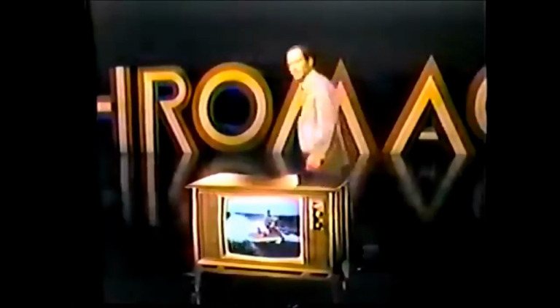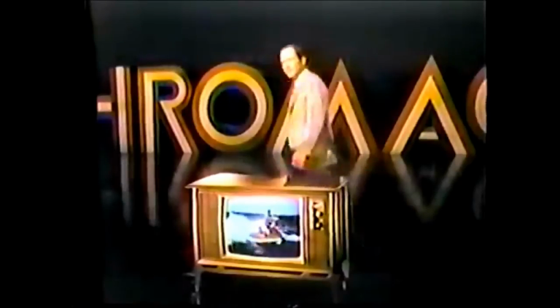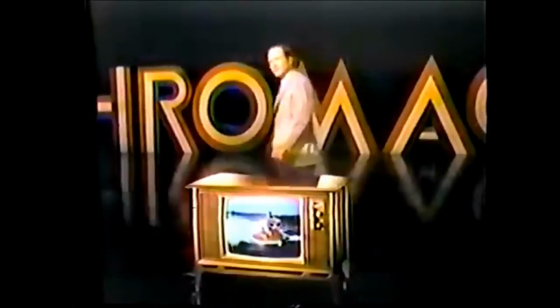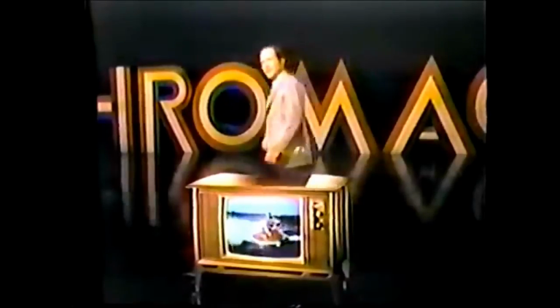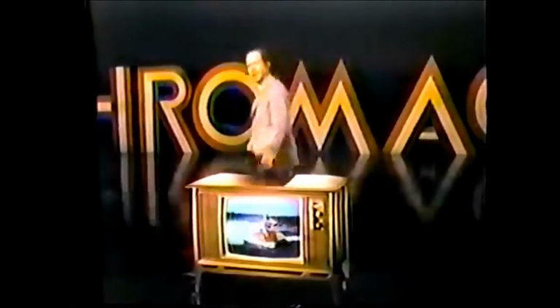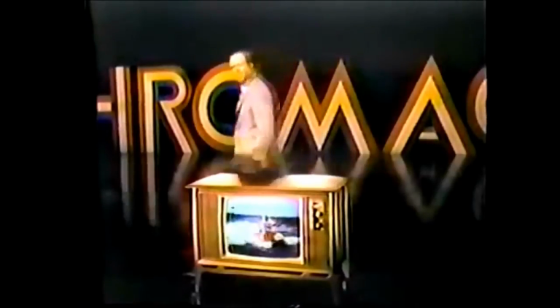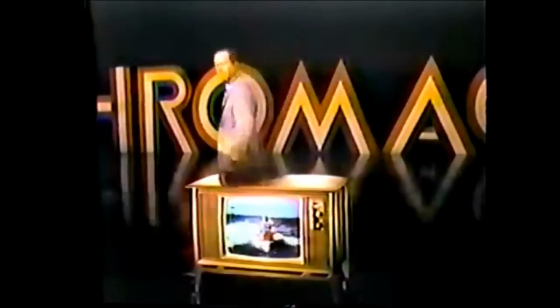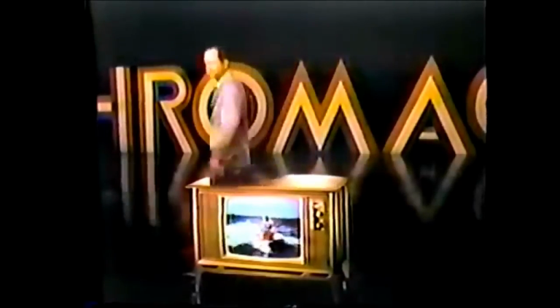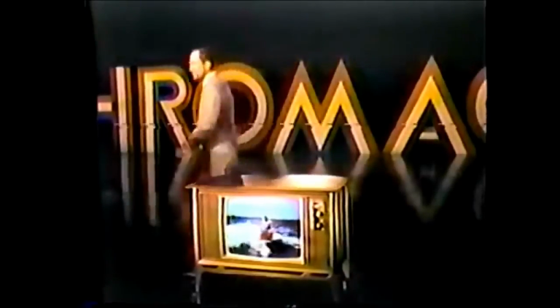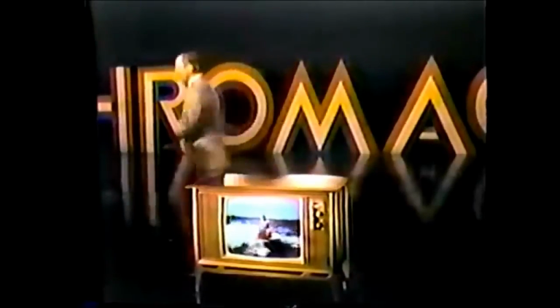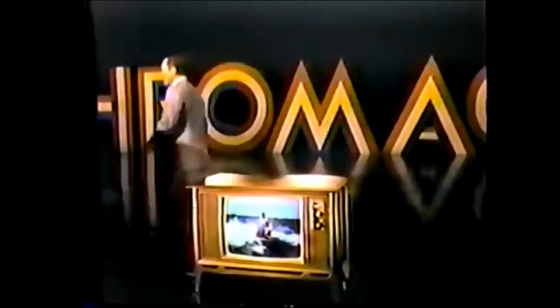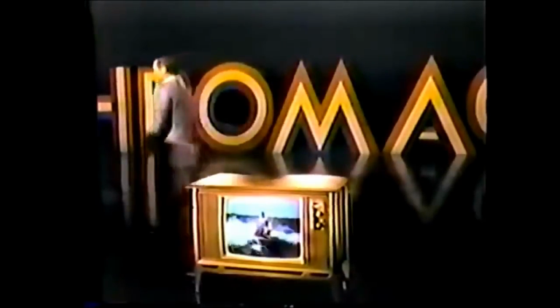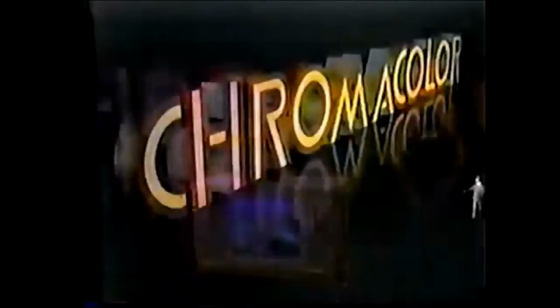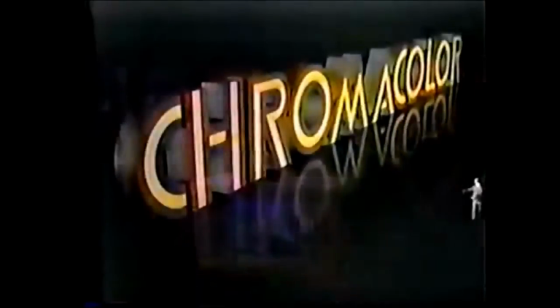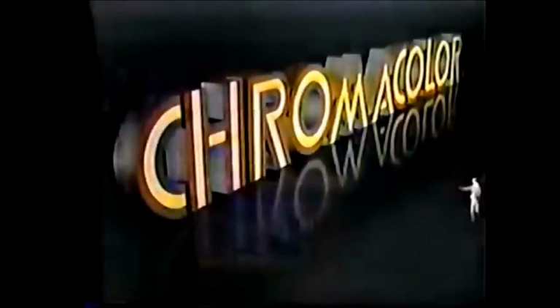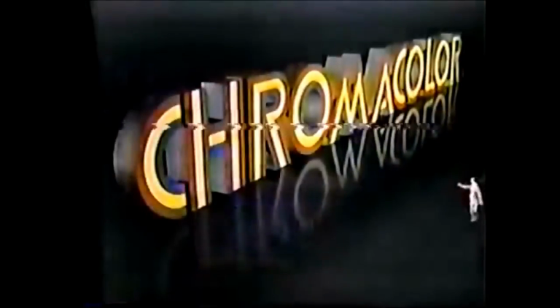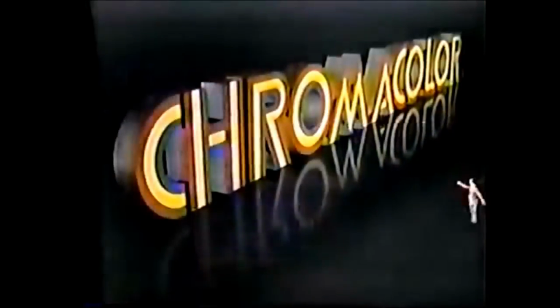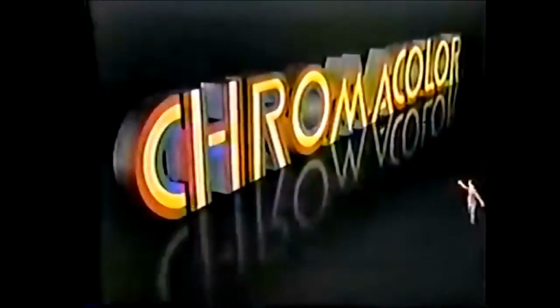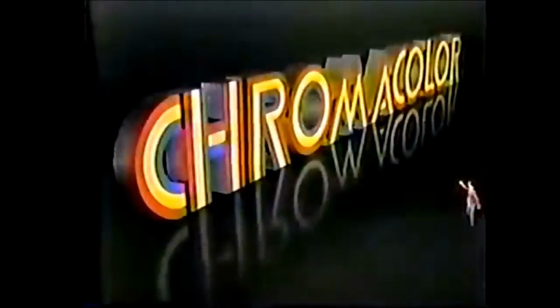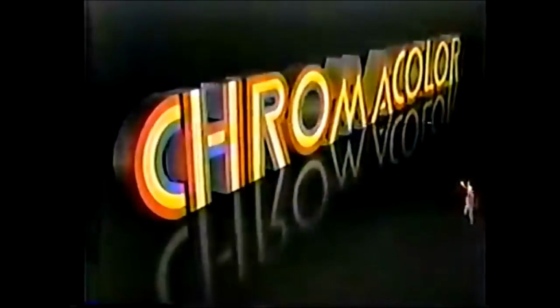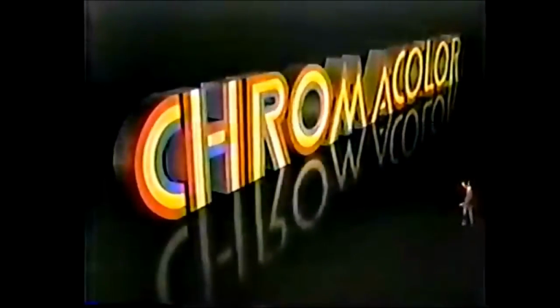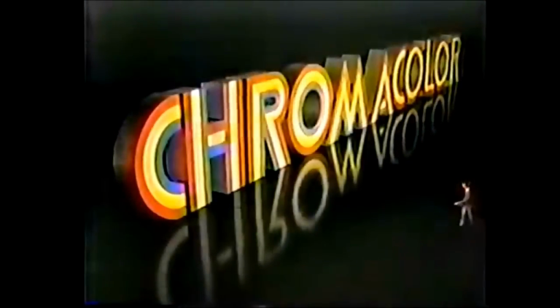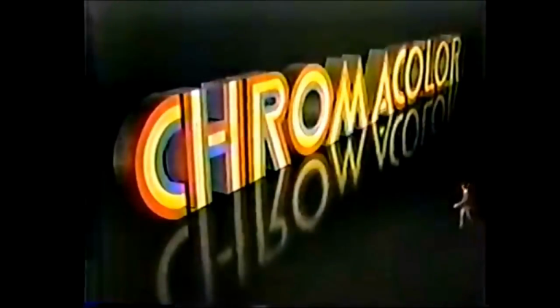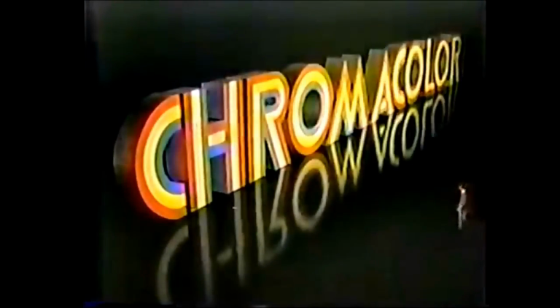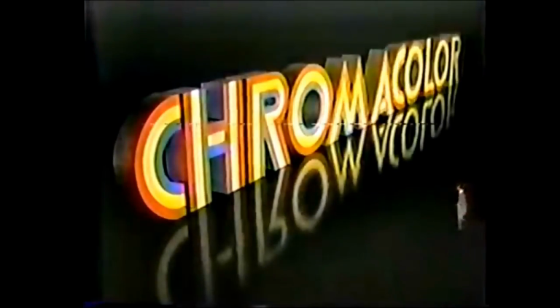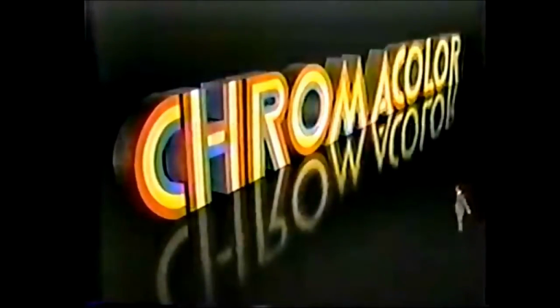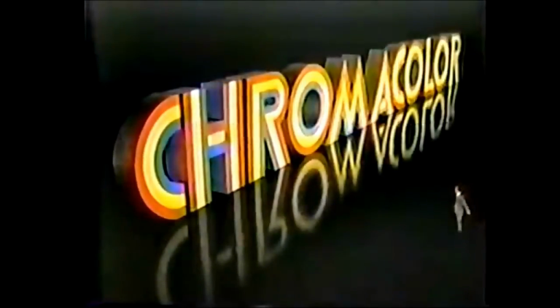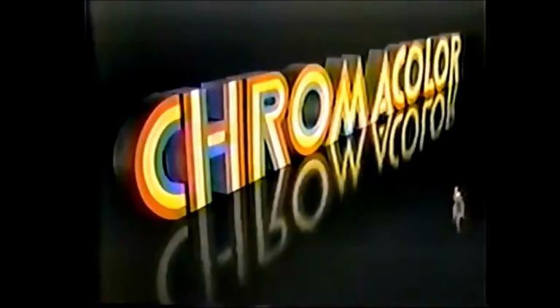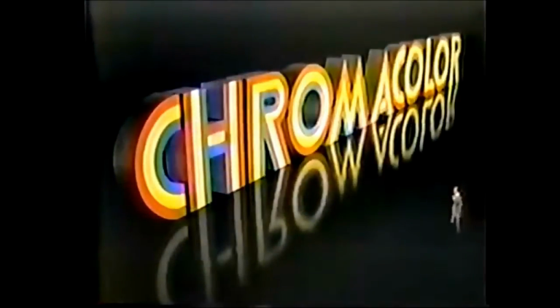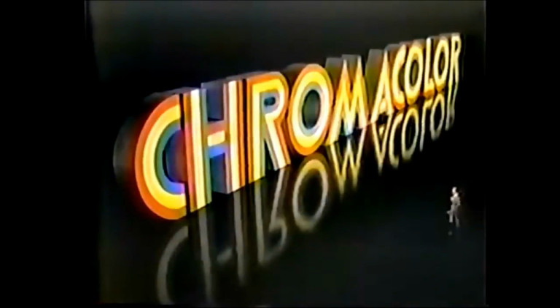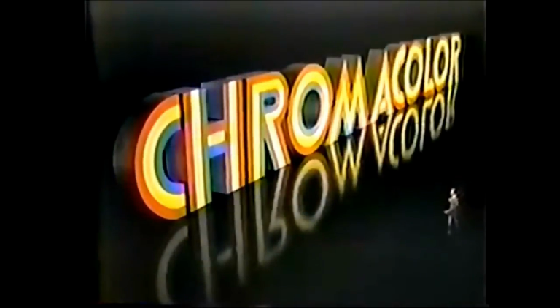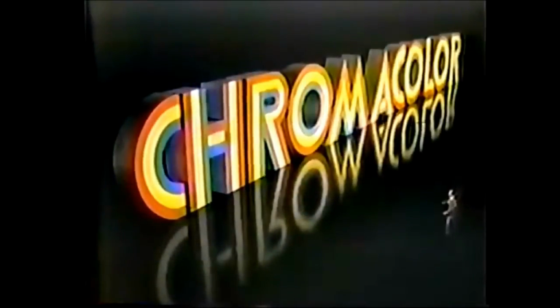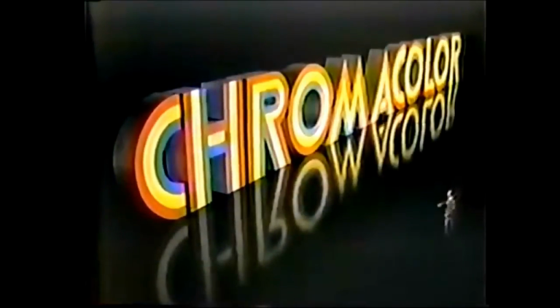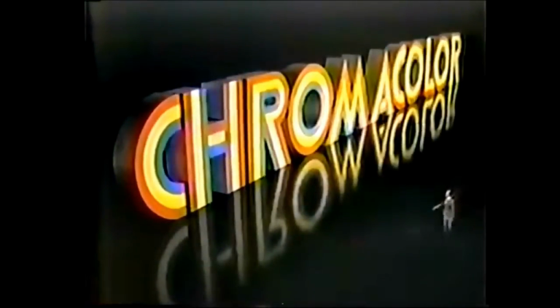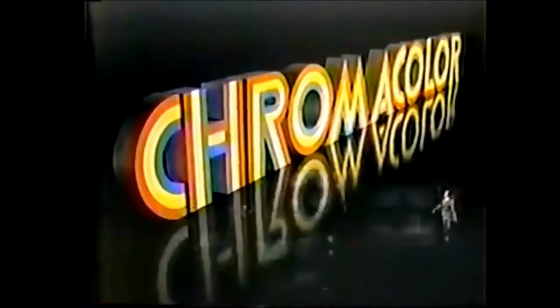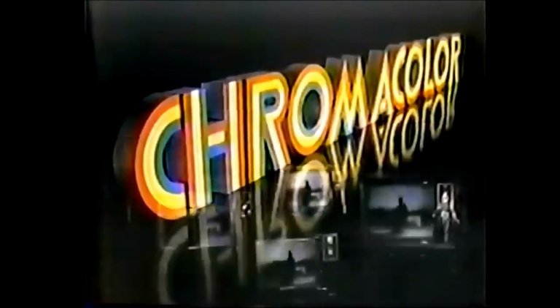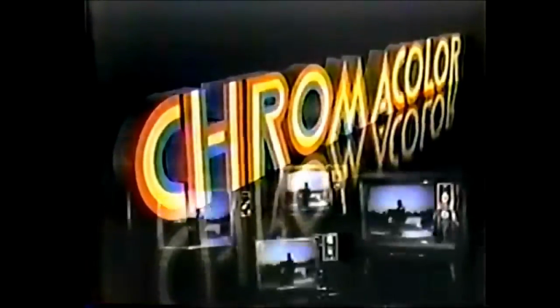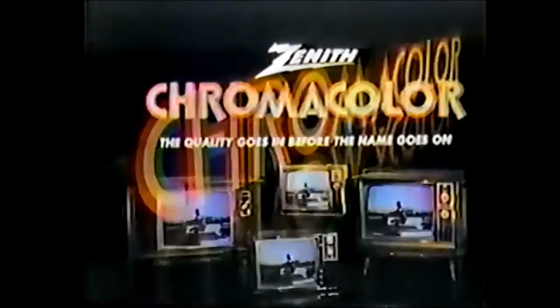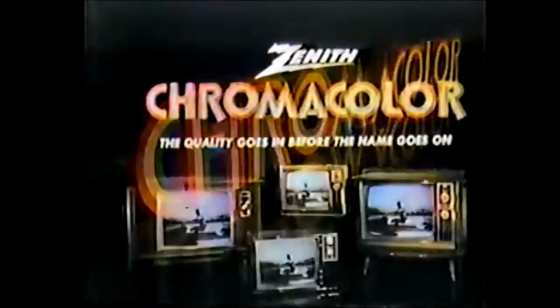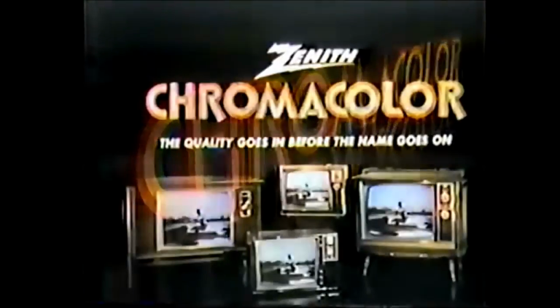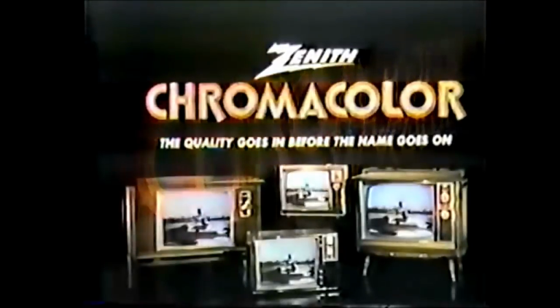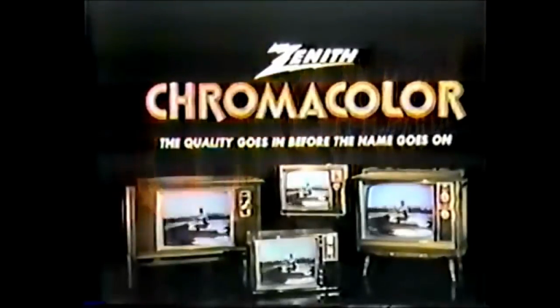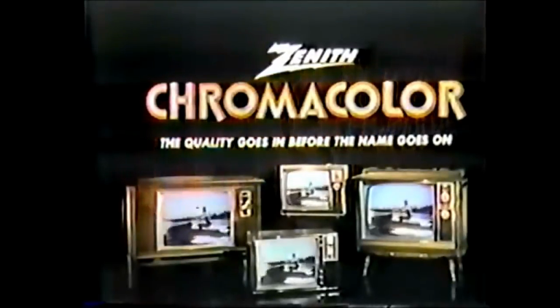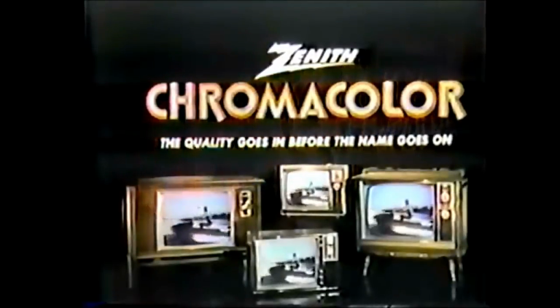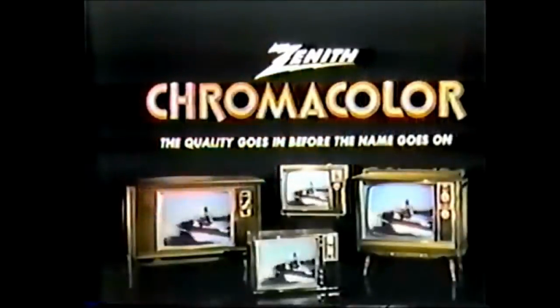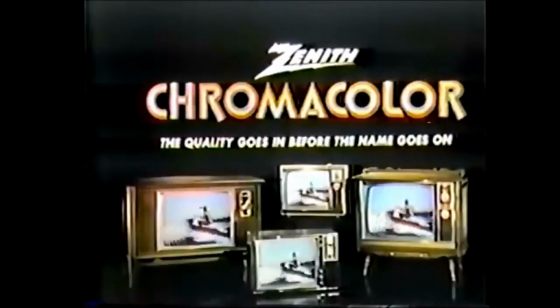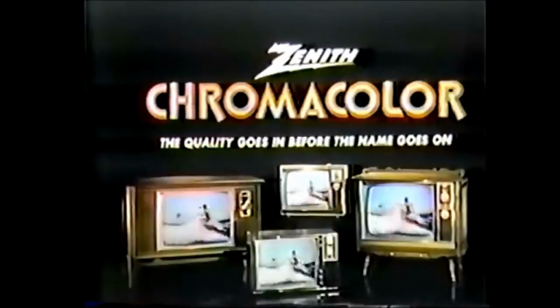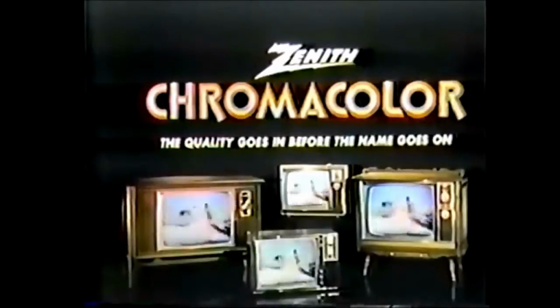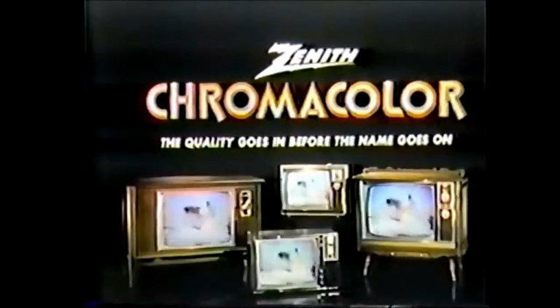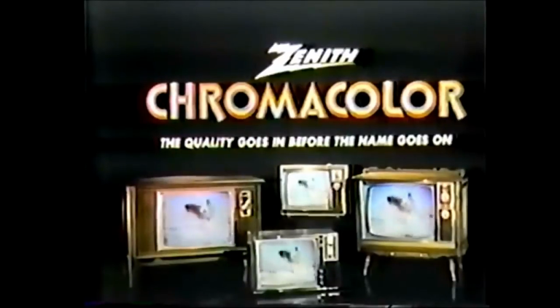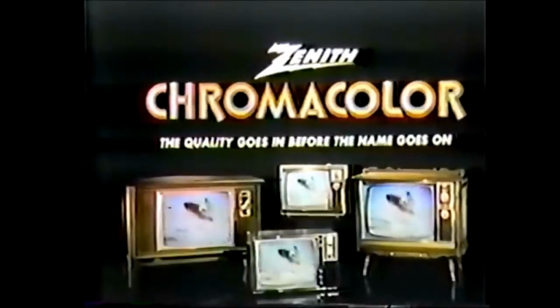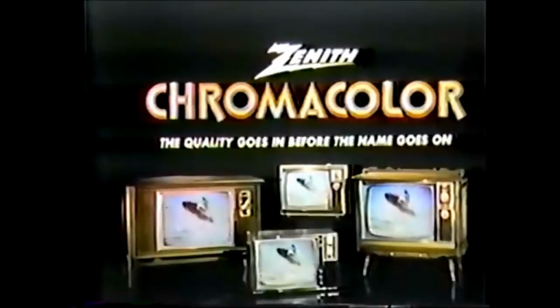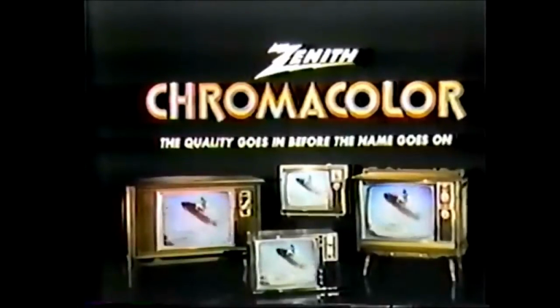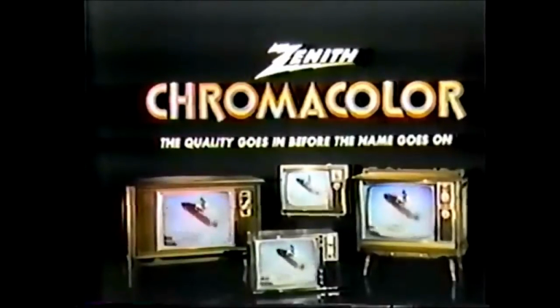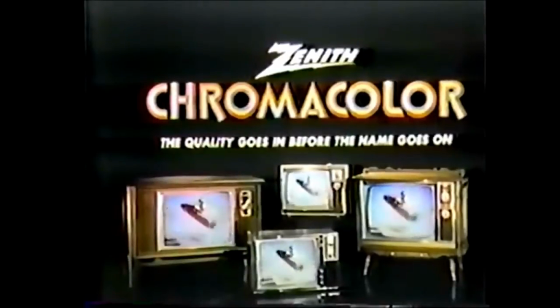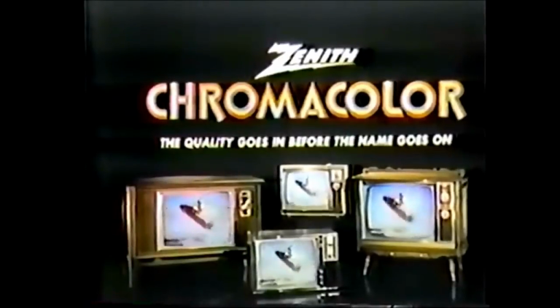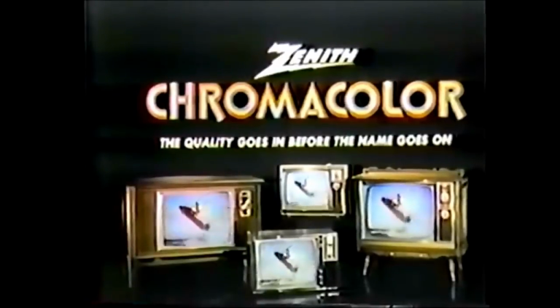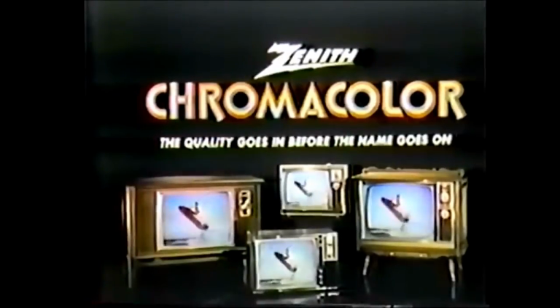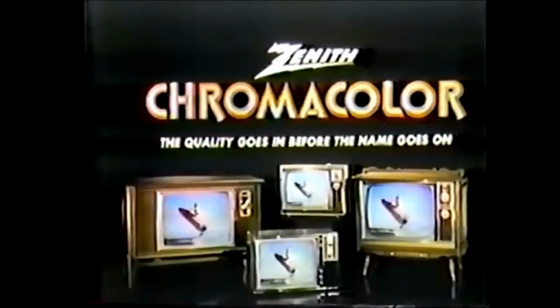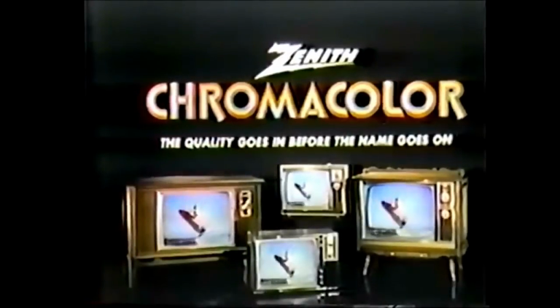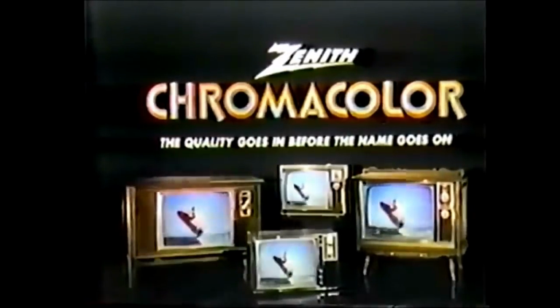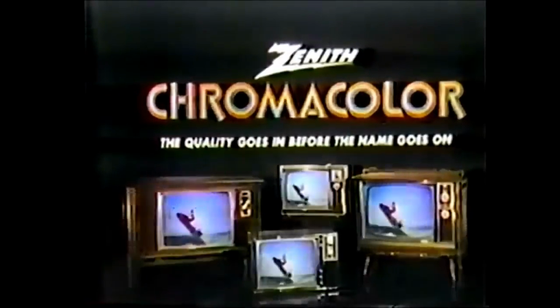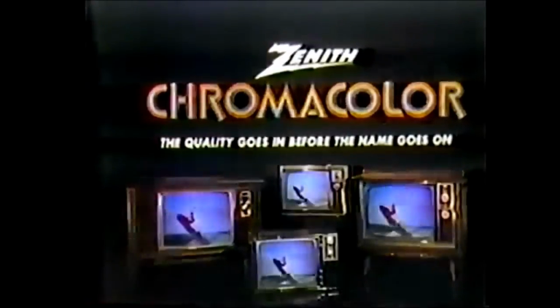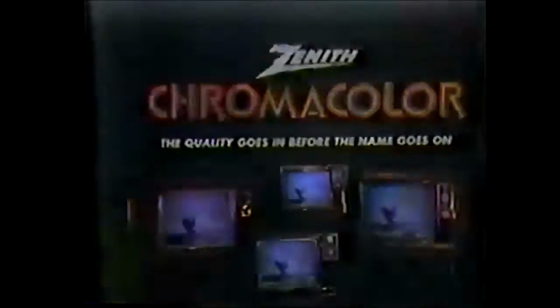The name? Zenith Chromacolor. In brilliant new portables and giant screen consoles. Only Zenith has it.